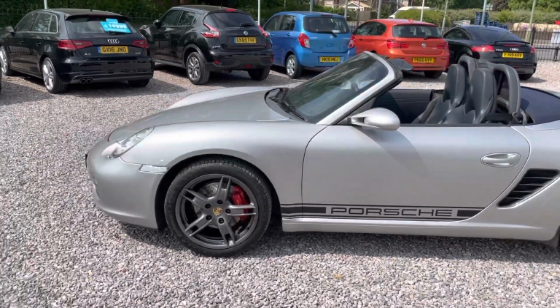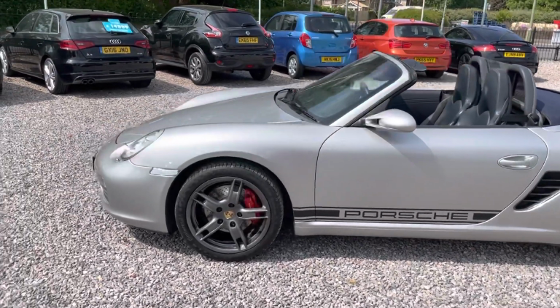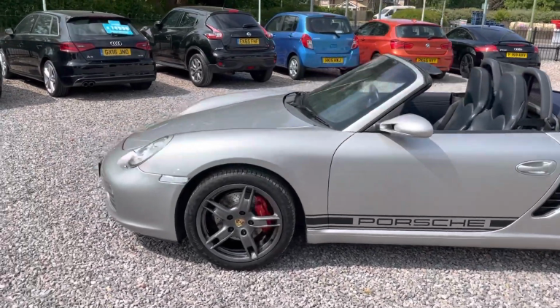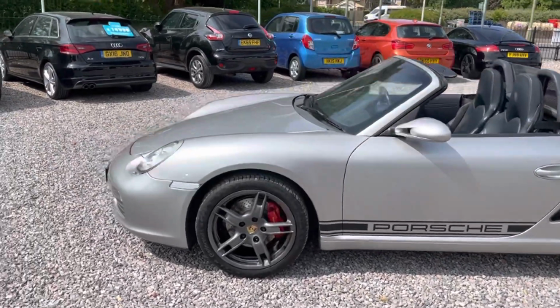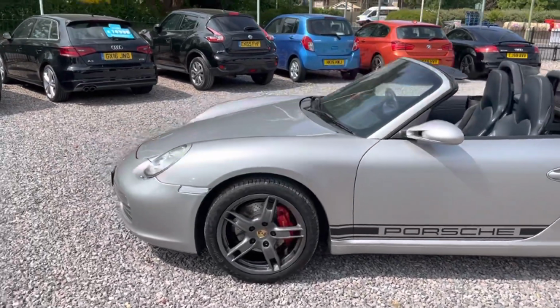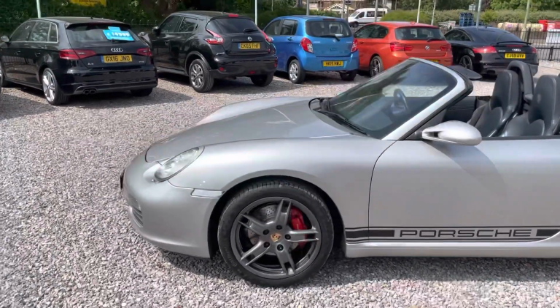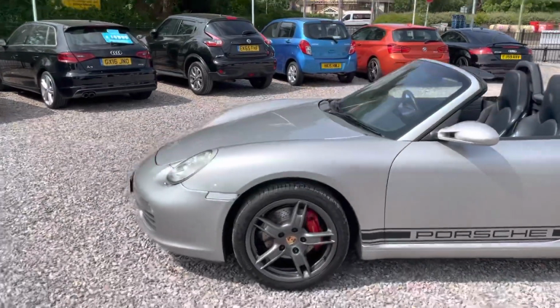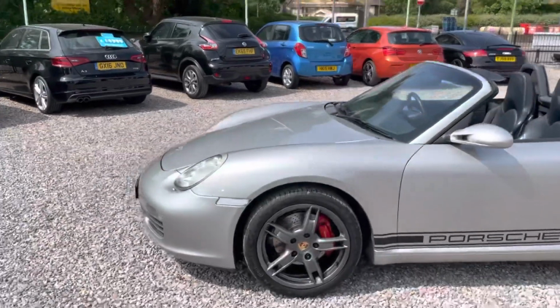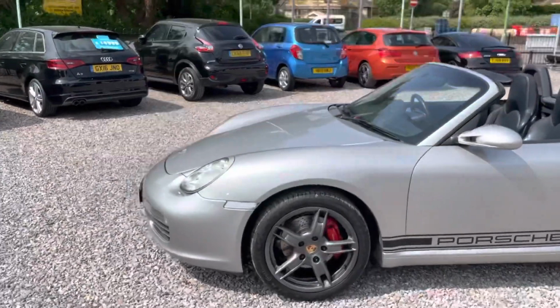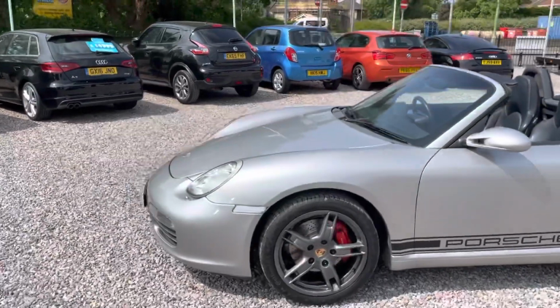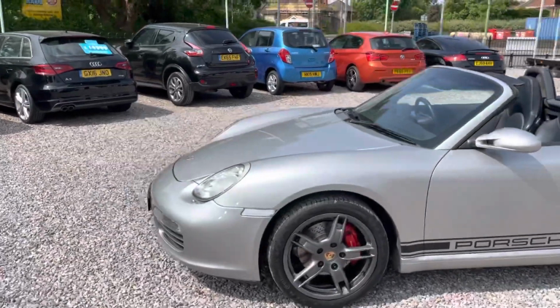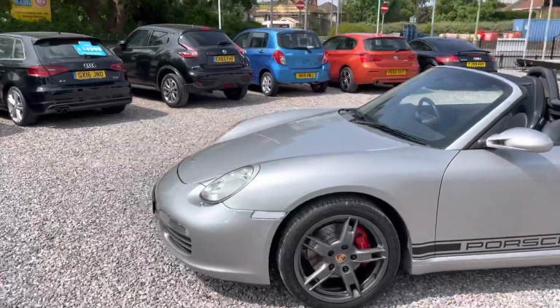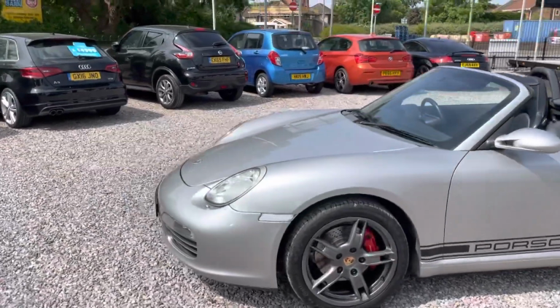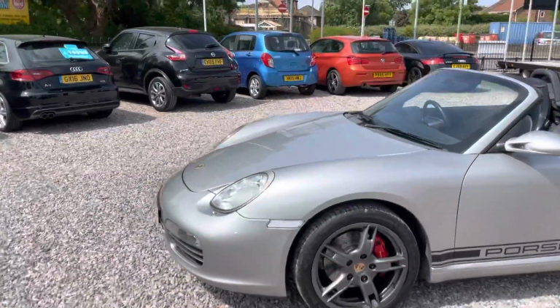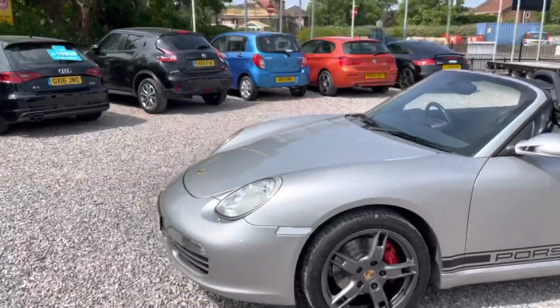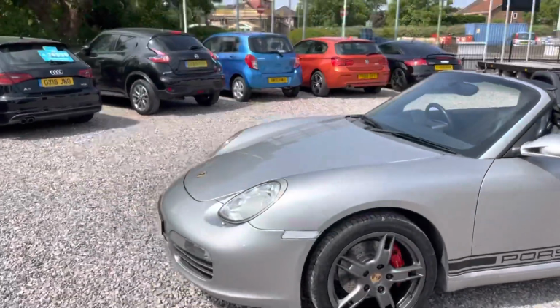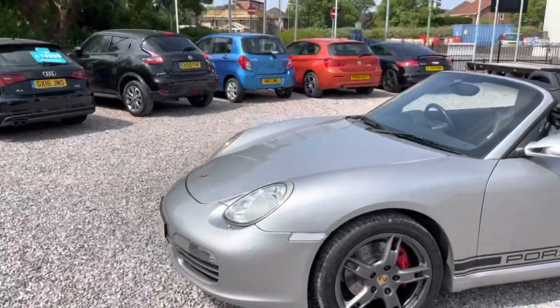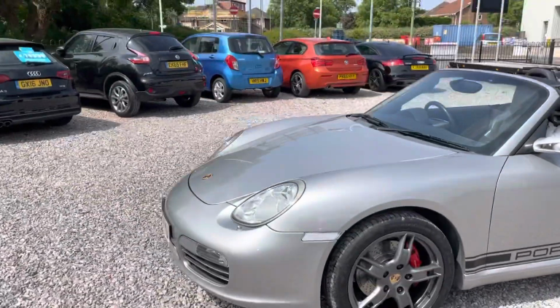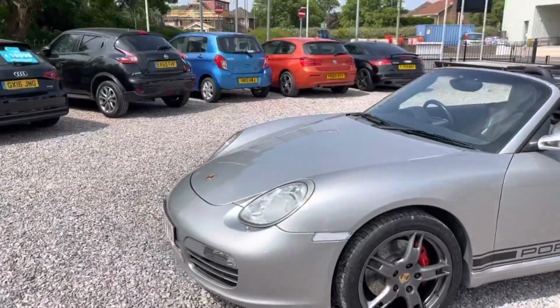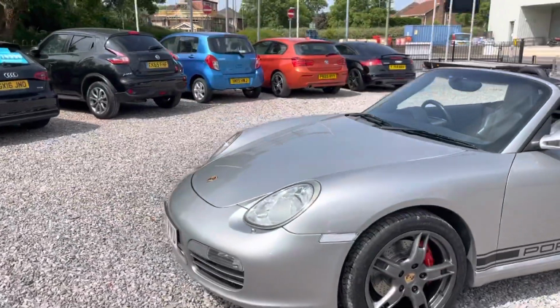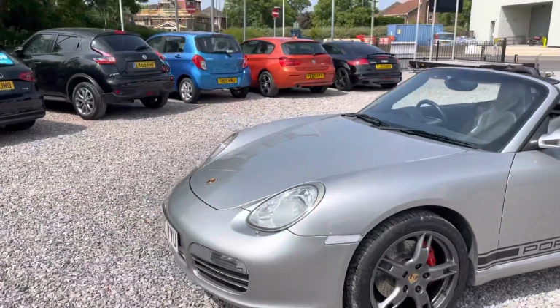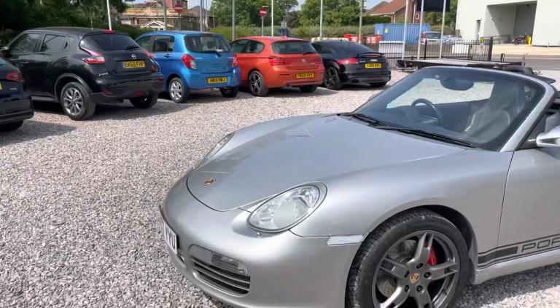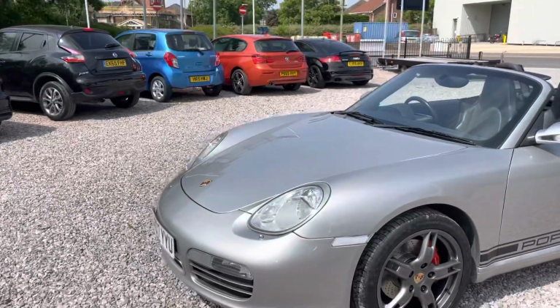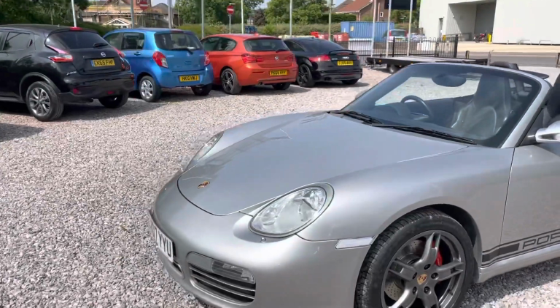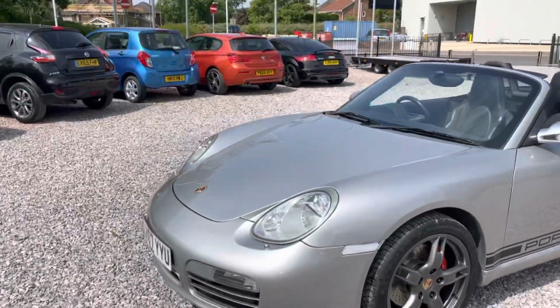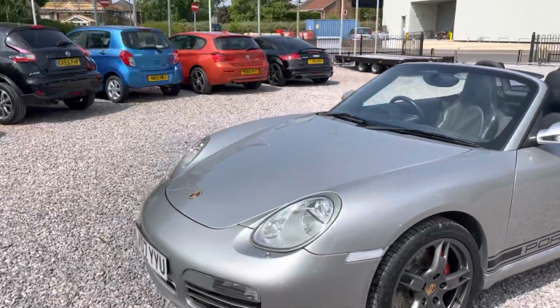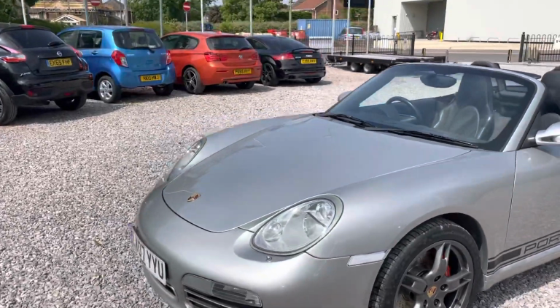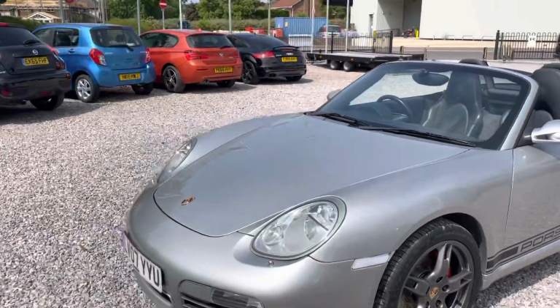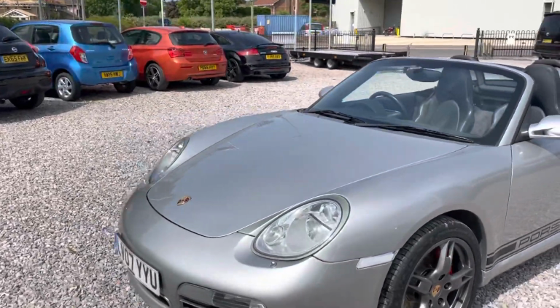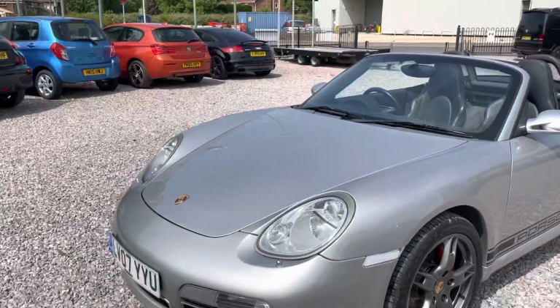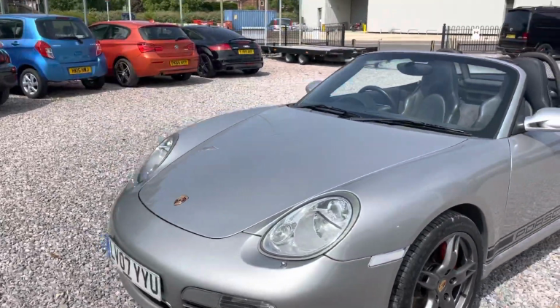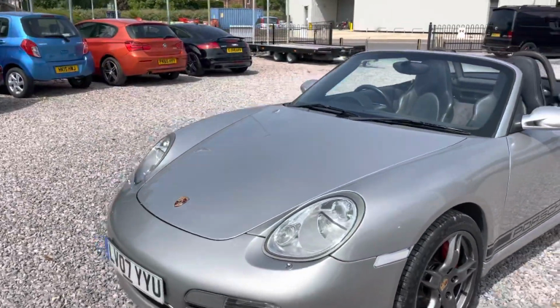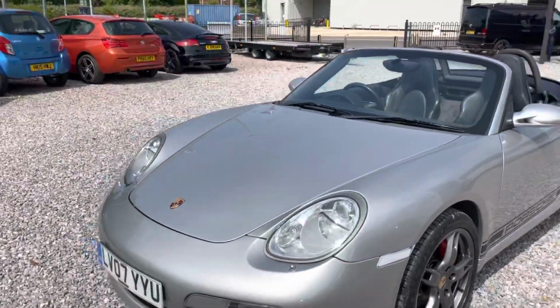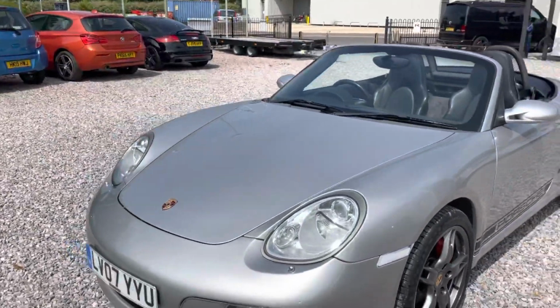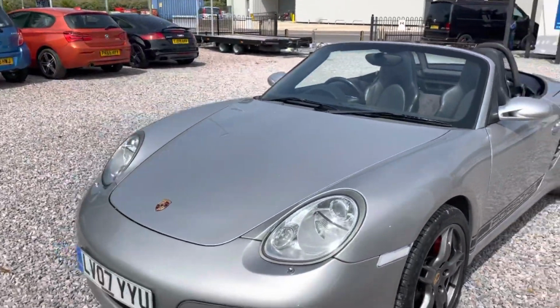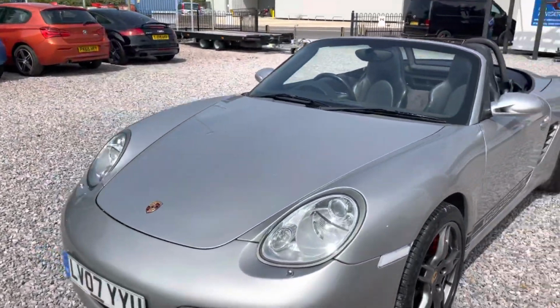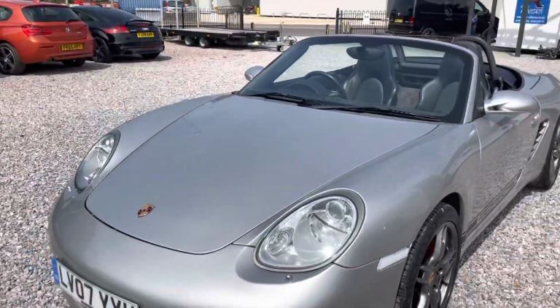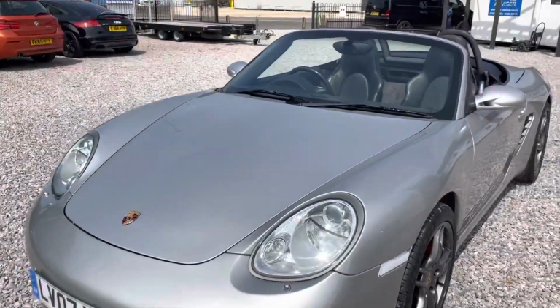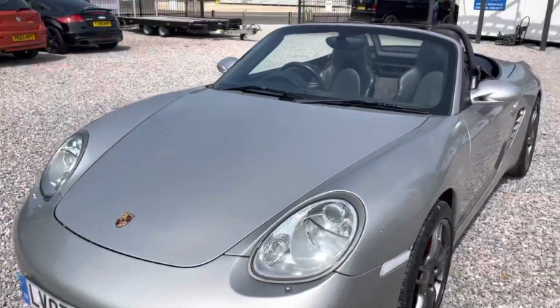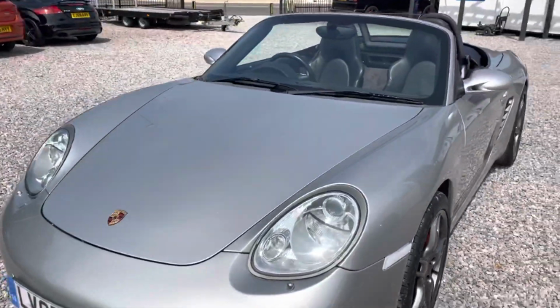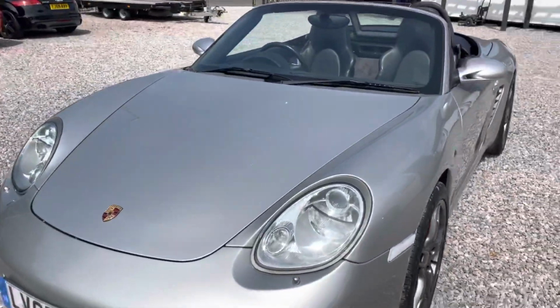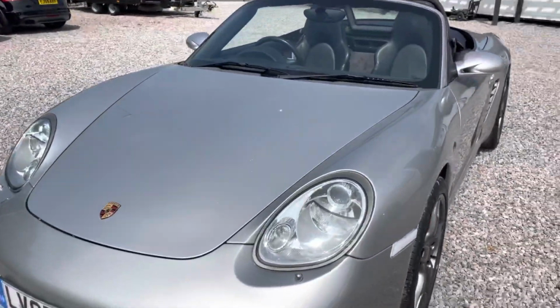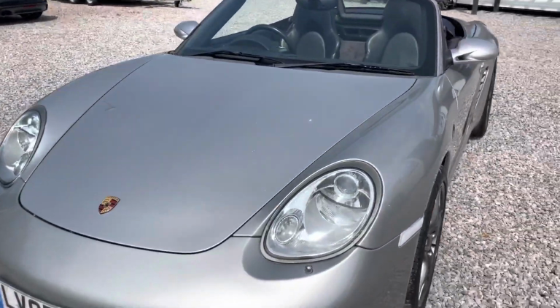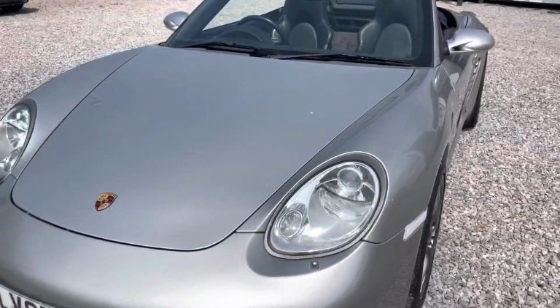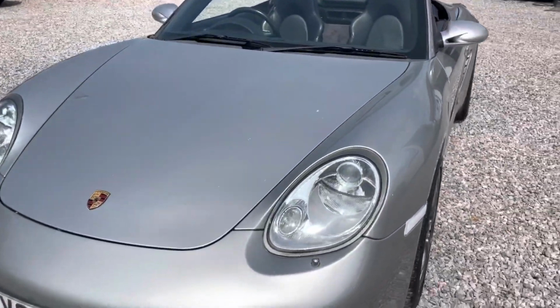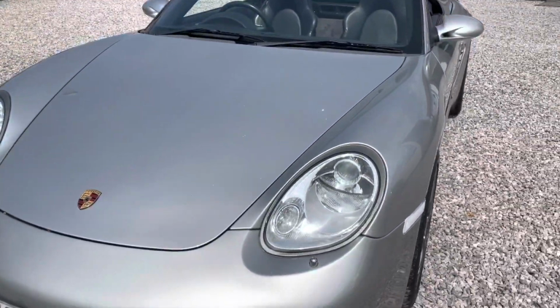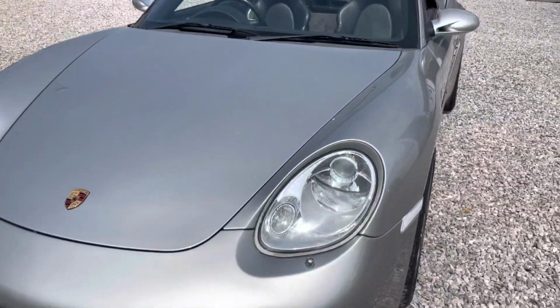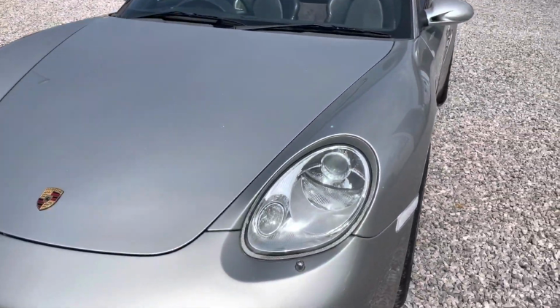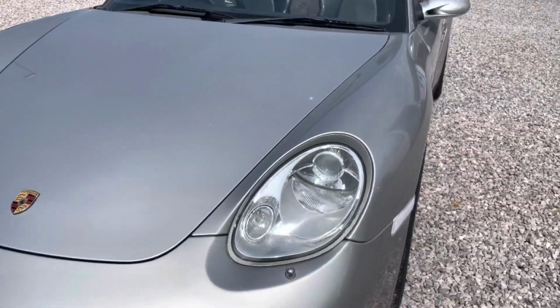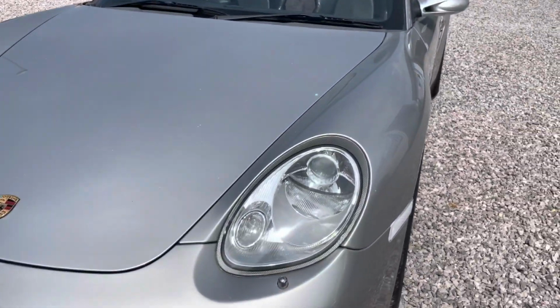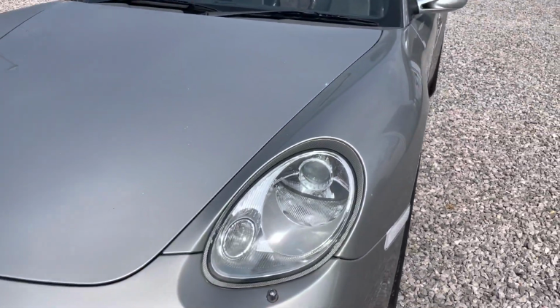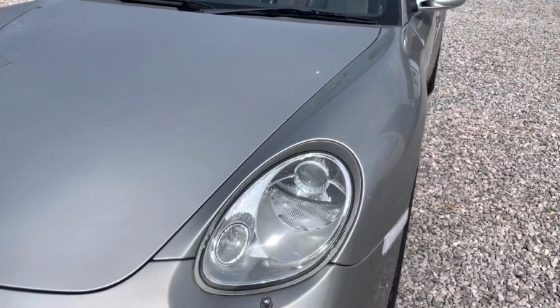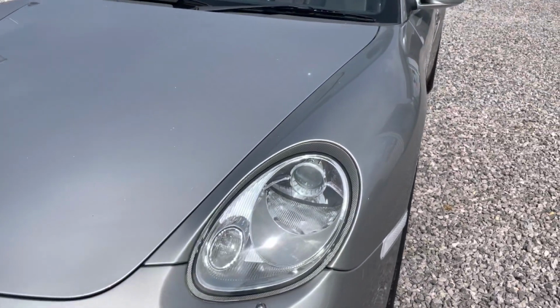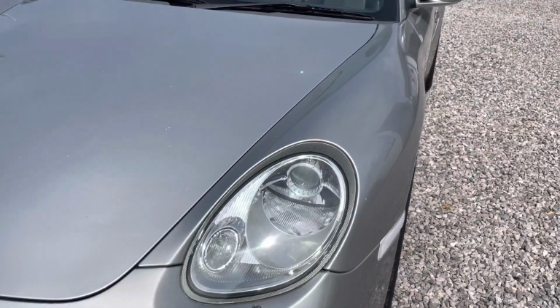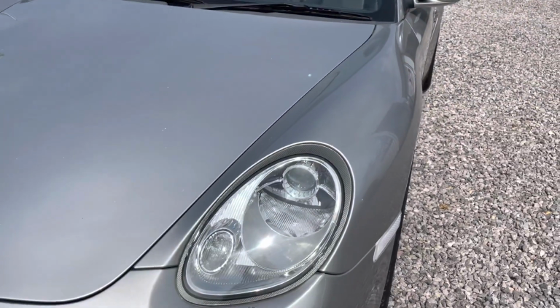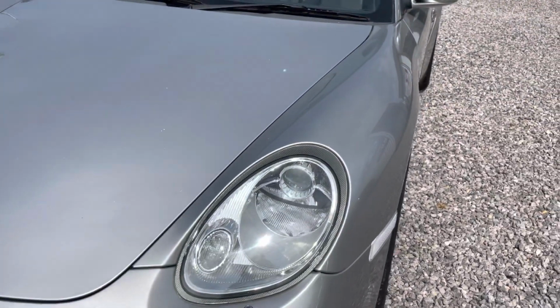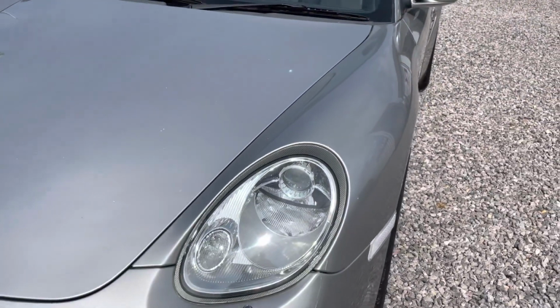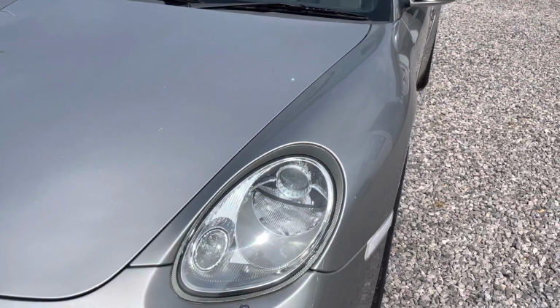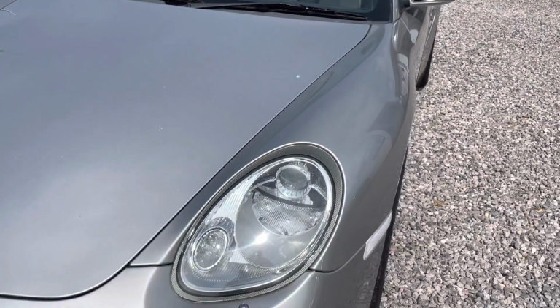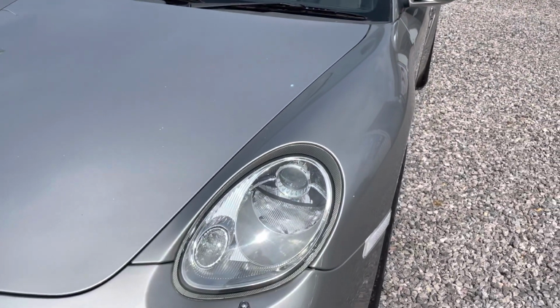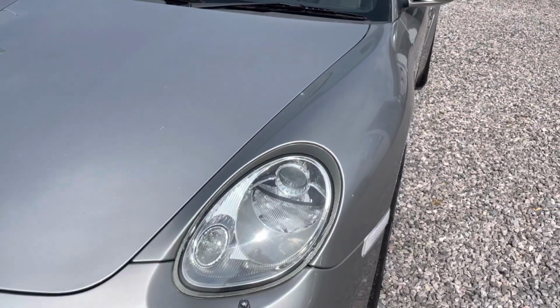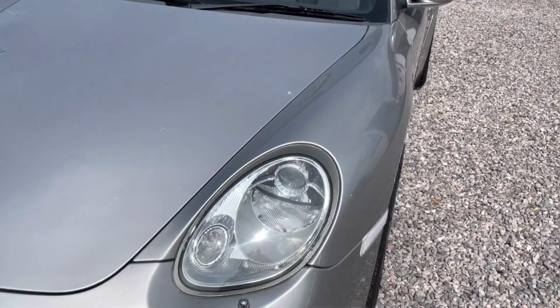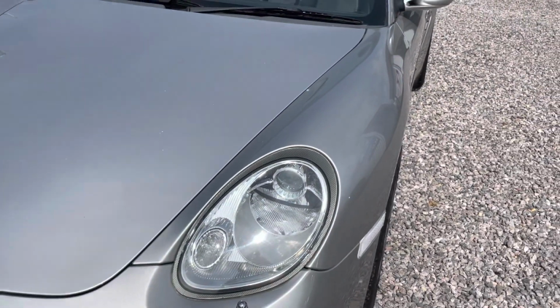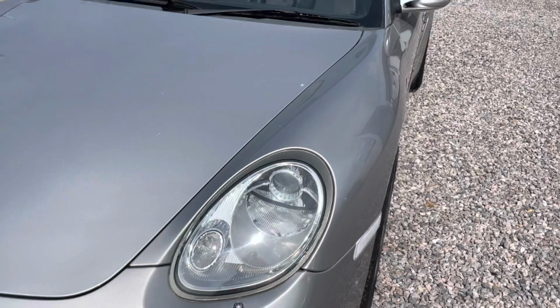It's got bi-xenon headlights, which again is another really nice extra touch — and they look as fresh as a daisy.